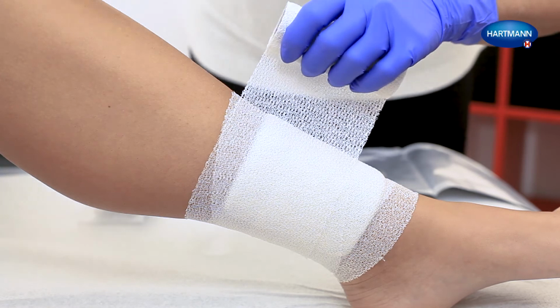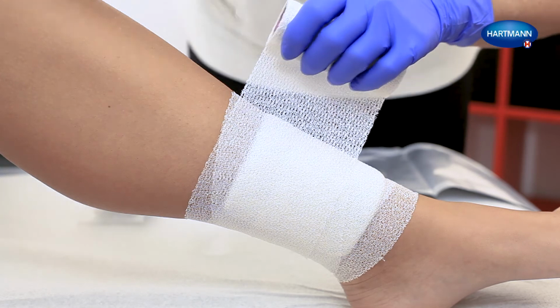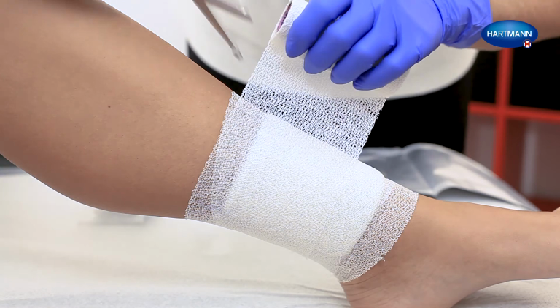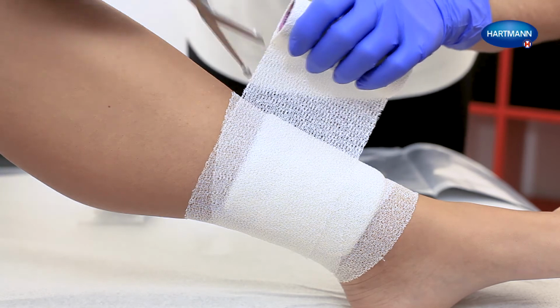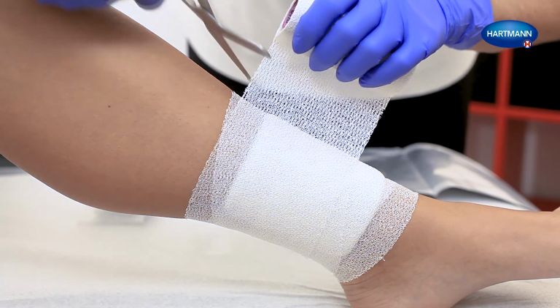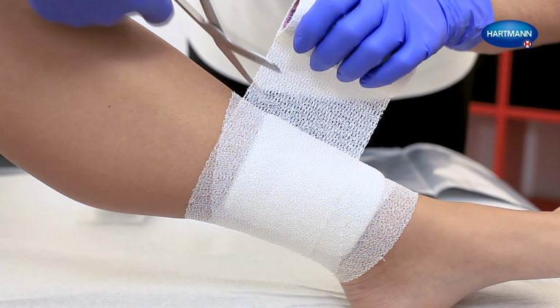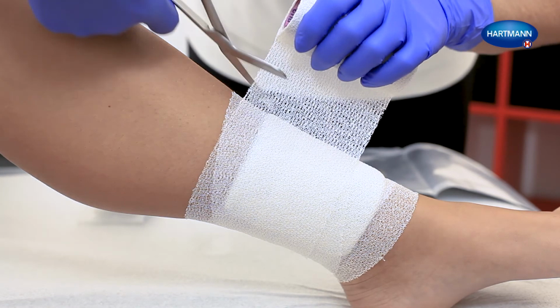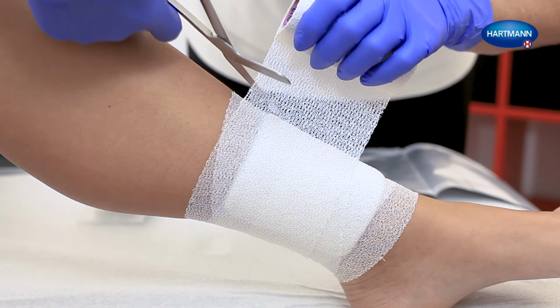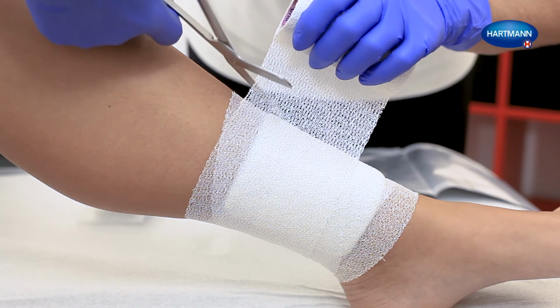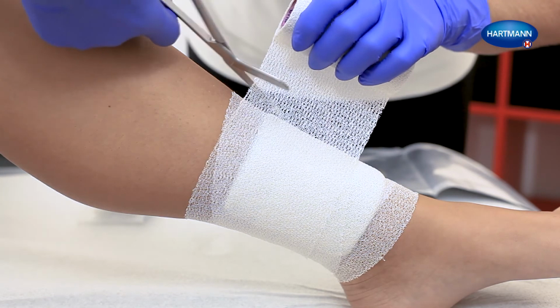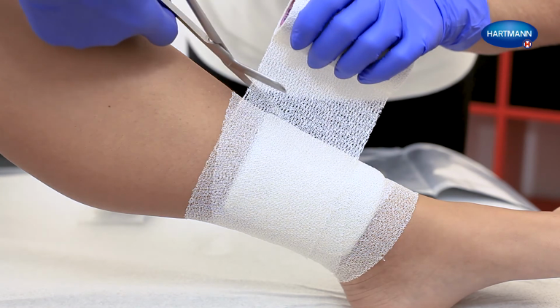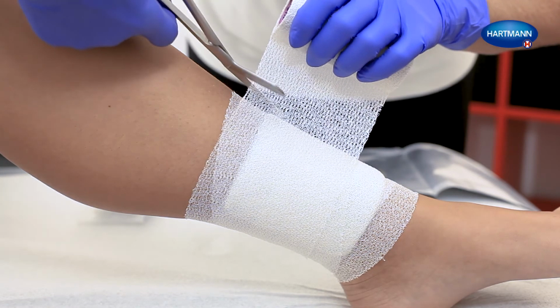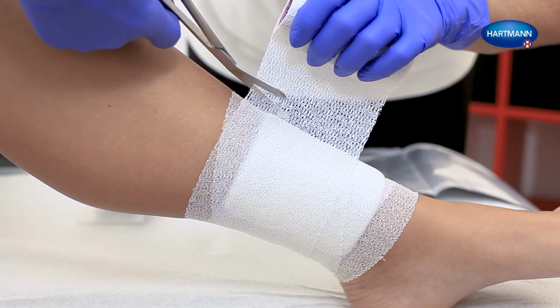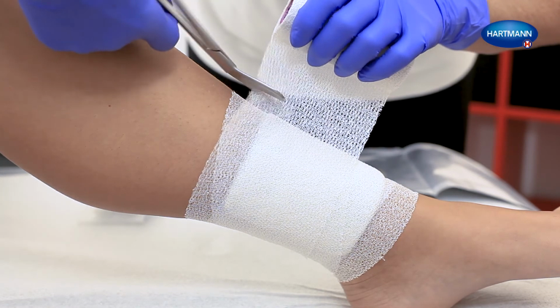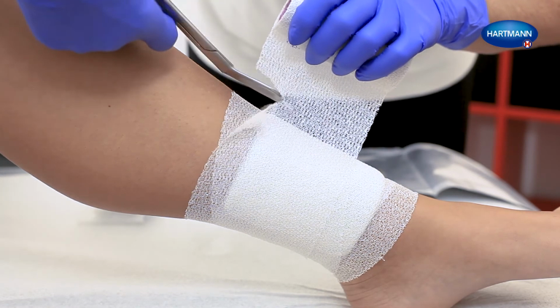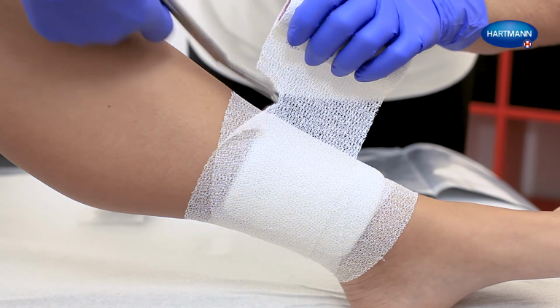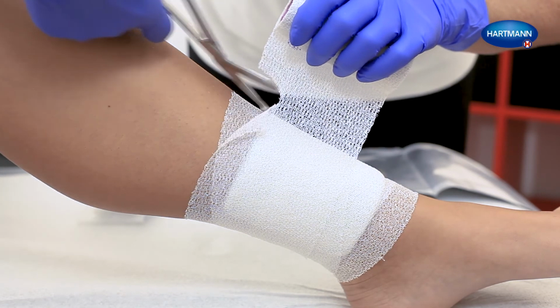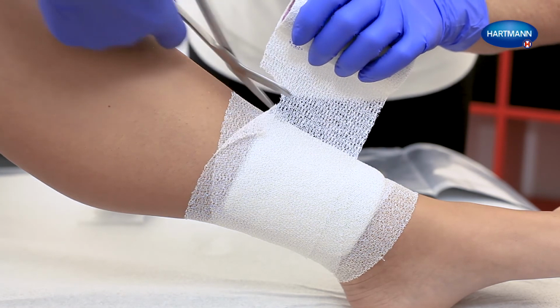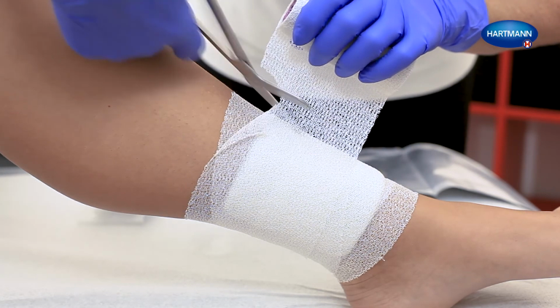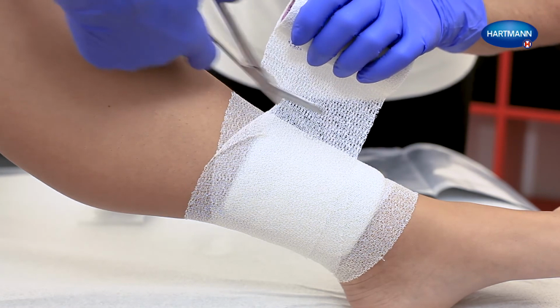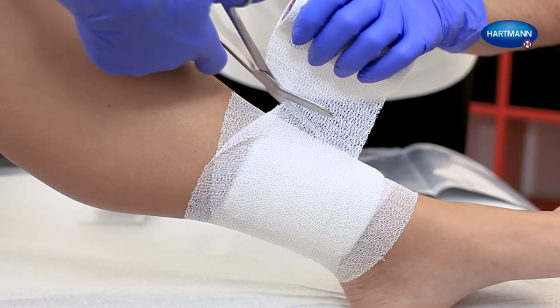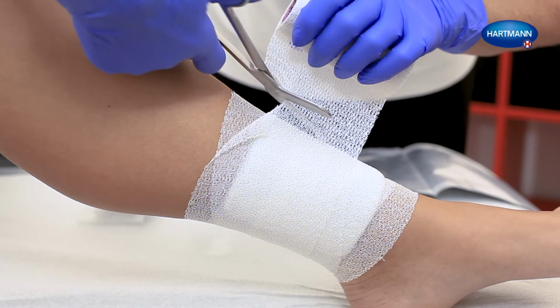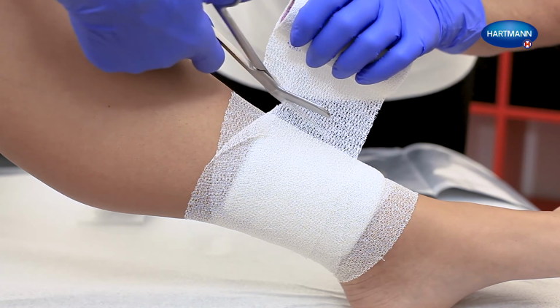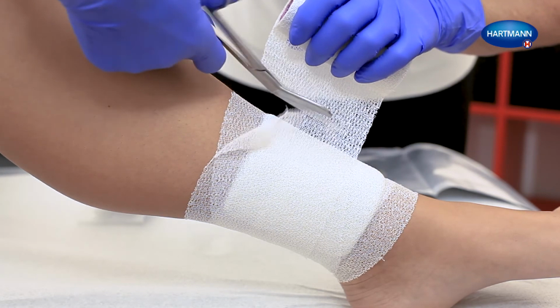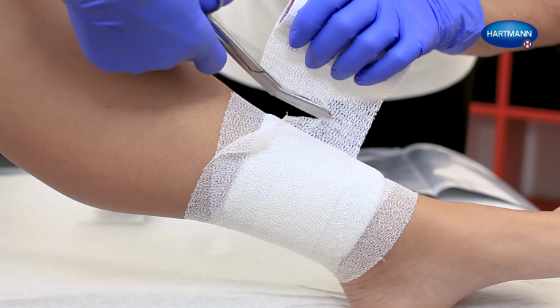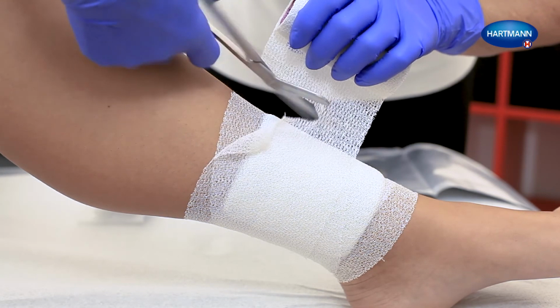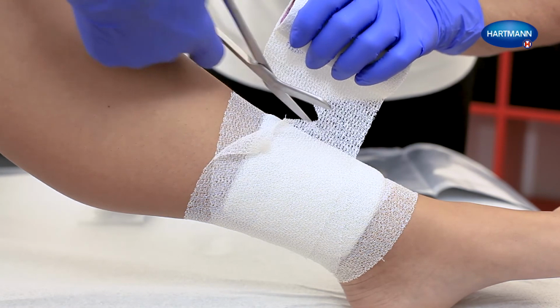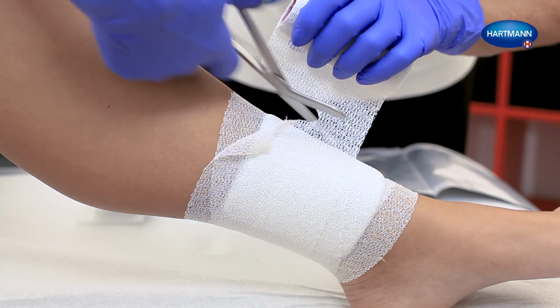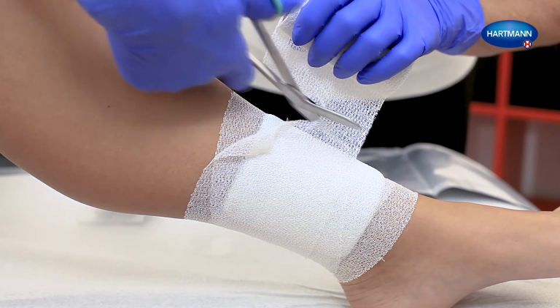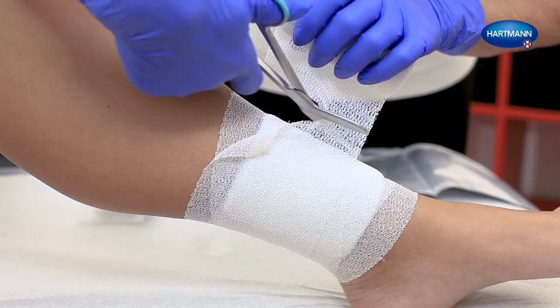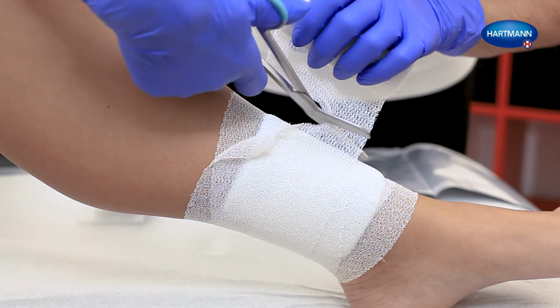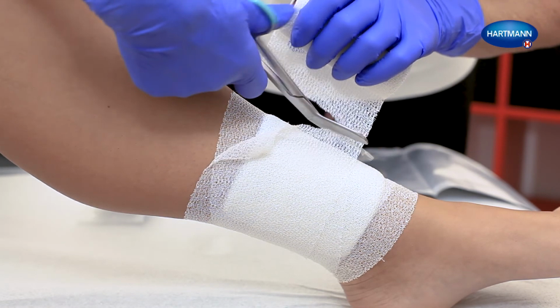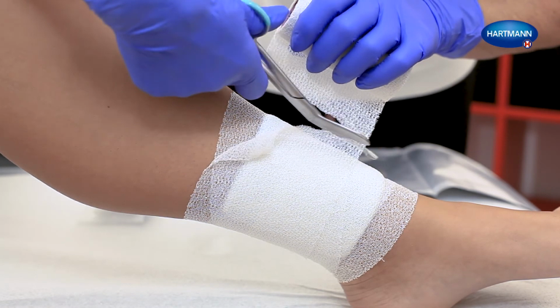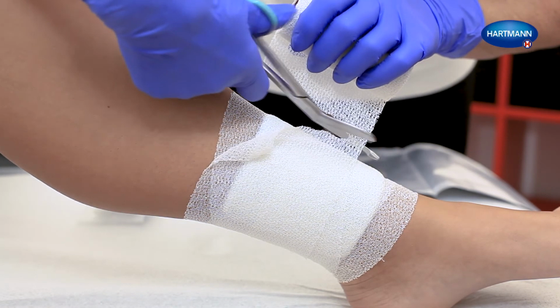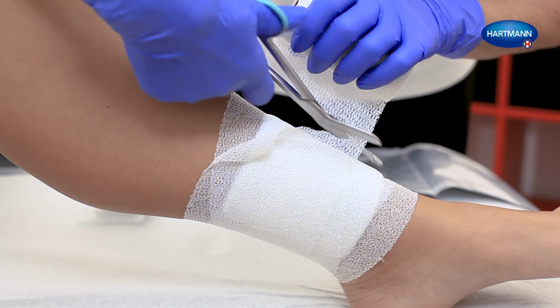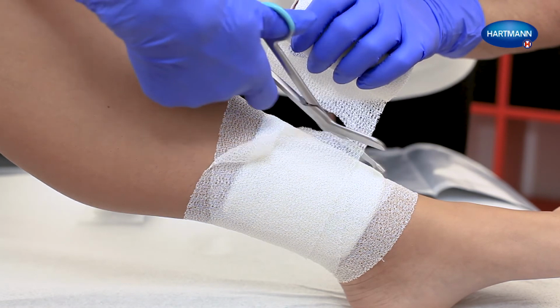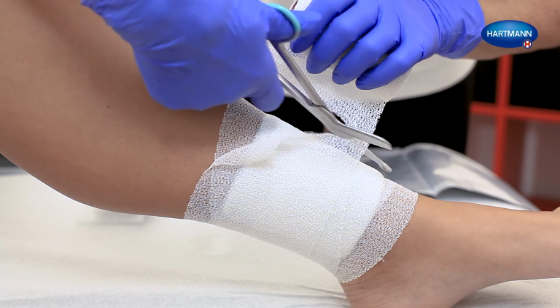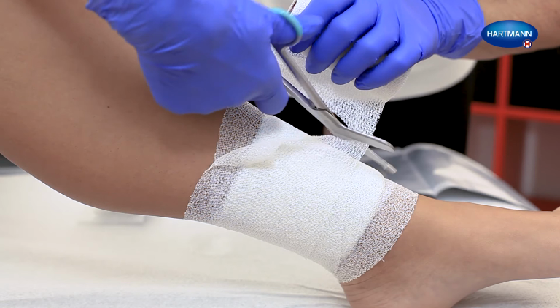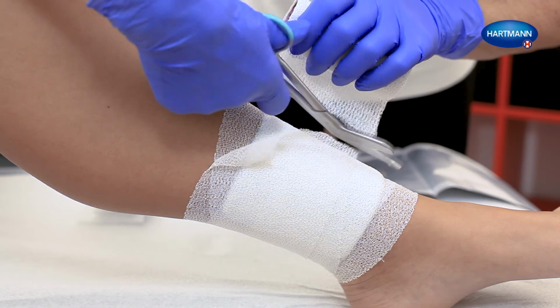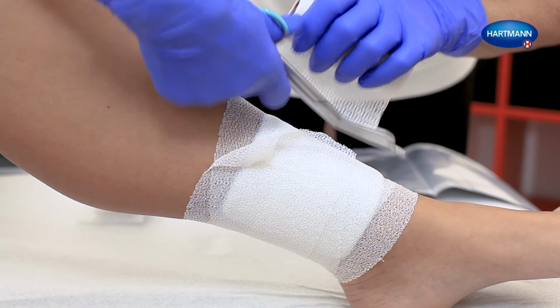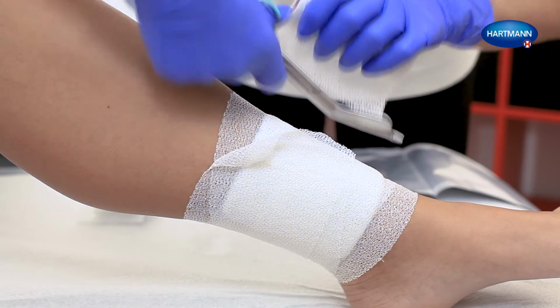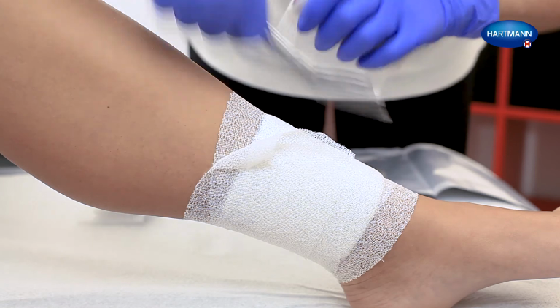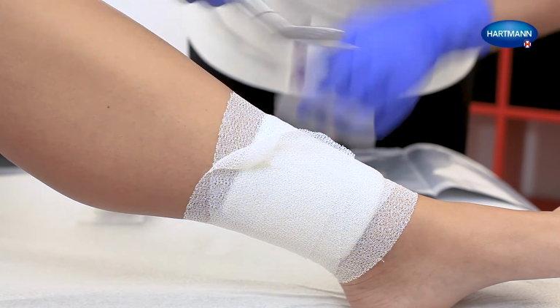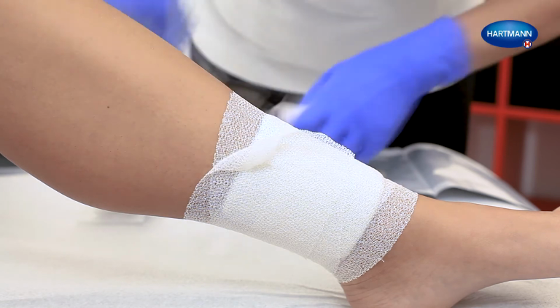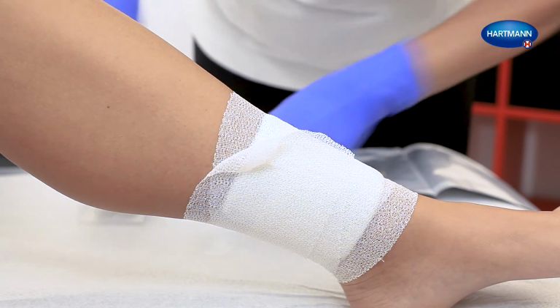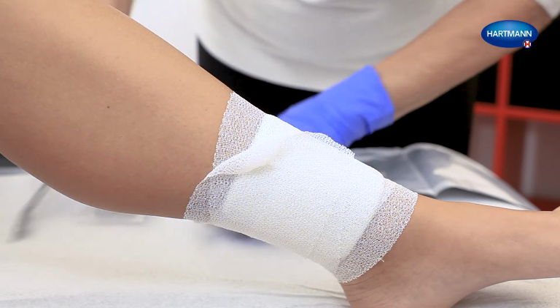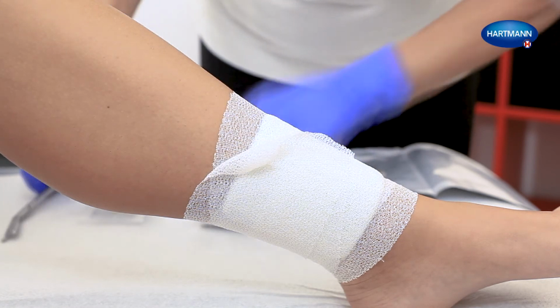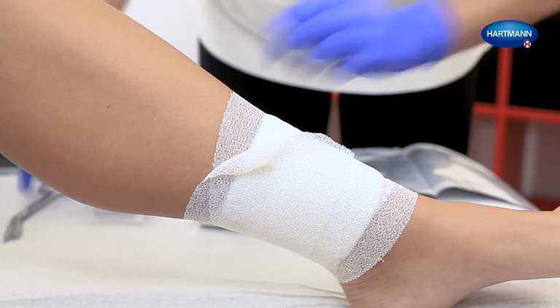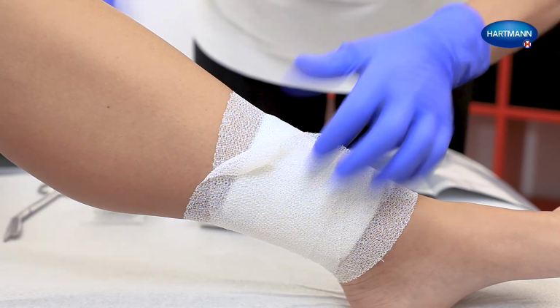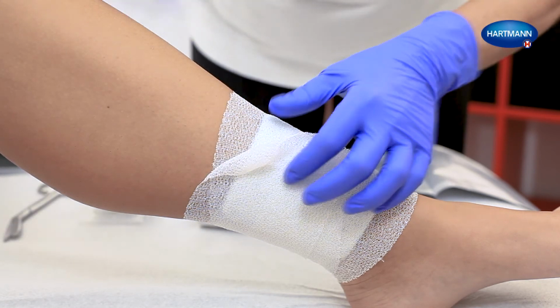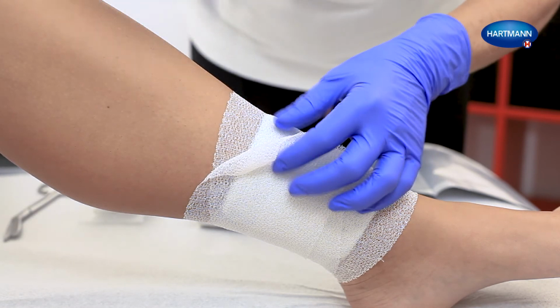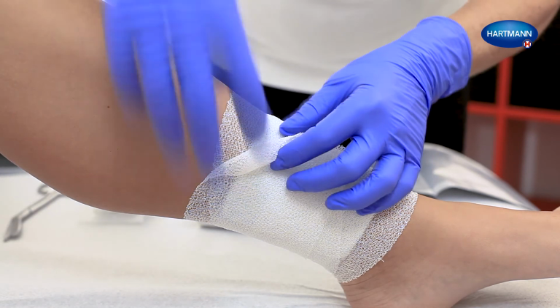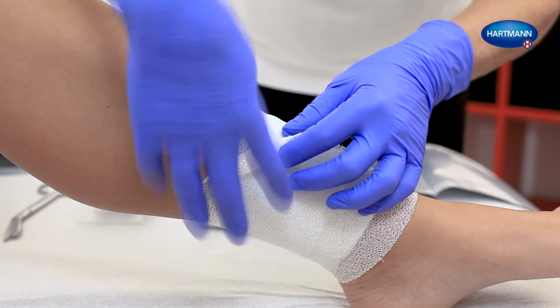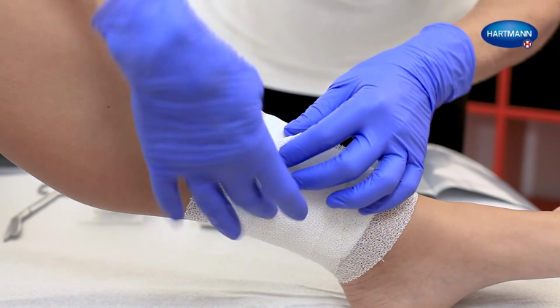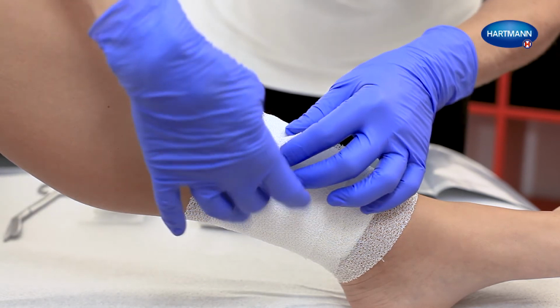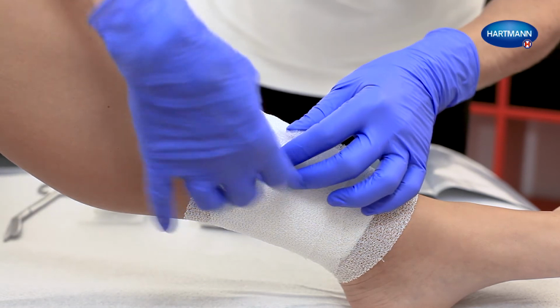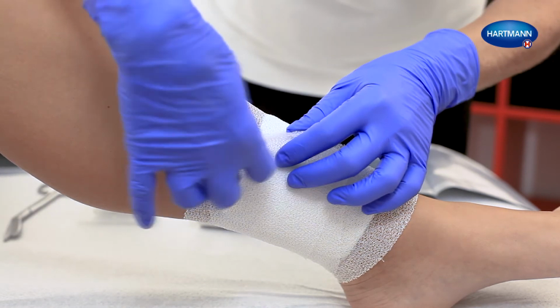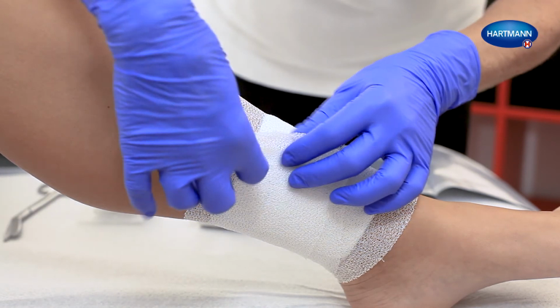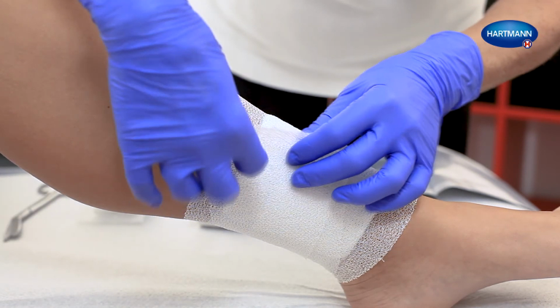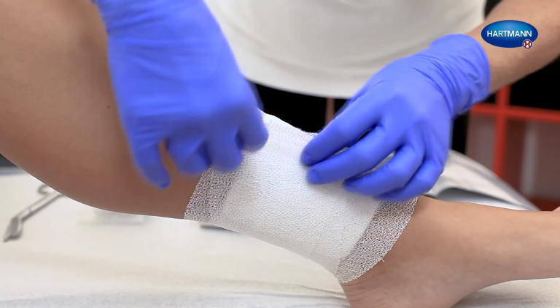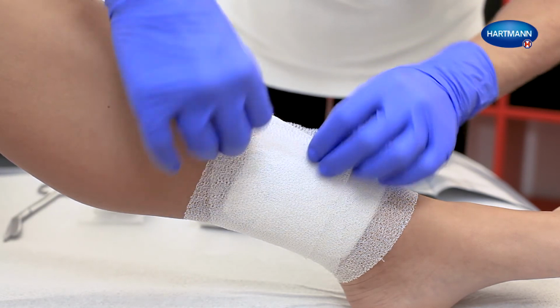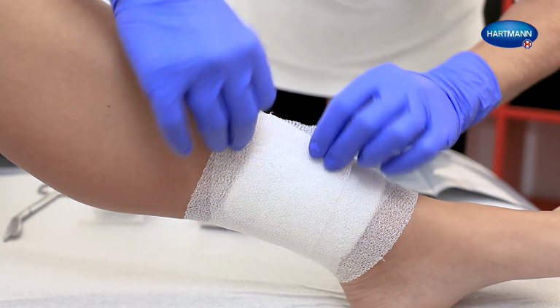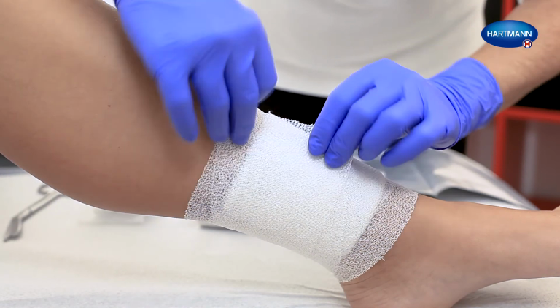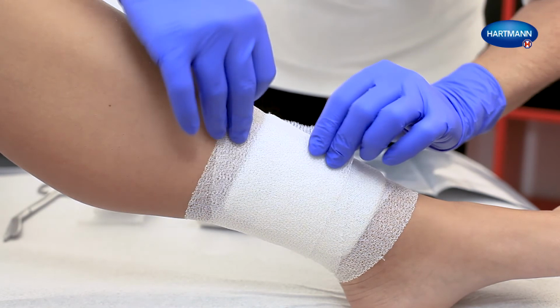Cut off excess bandage material and gently smooth down Pihar Haft 15-20cm. Additional fixation is not necessary.